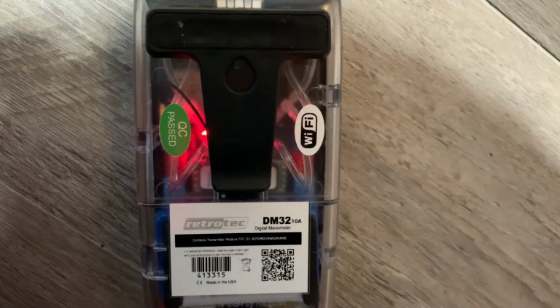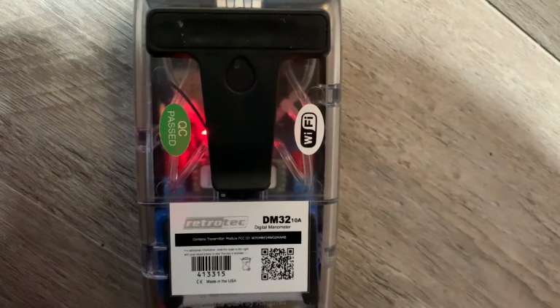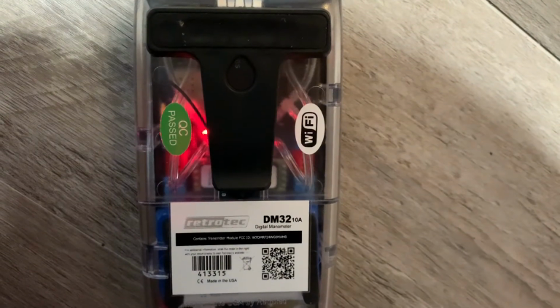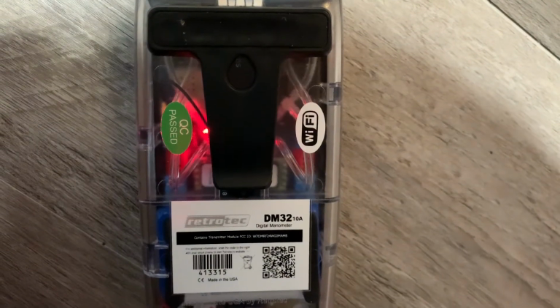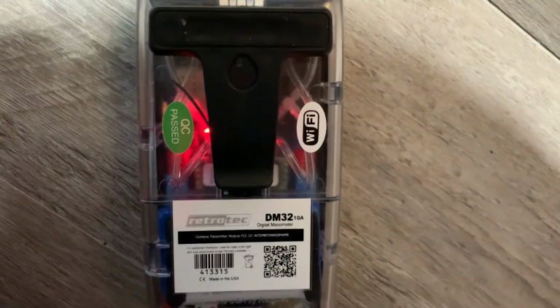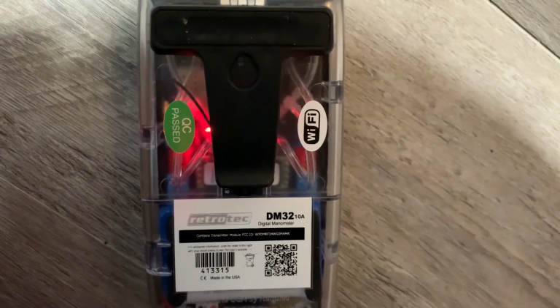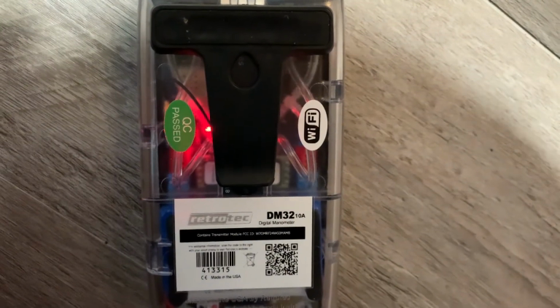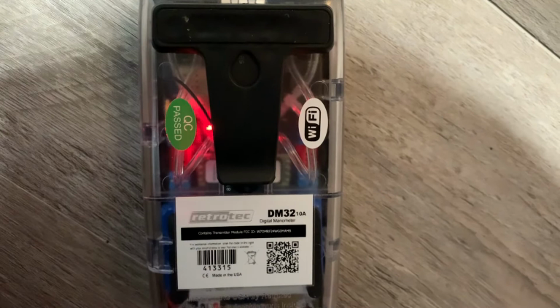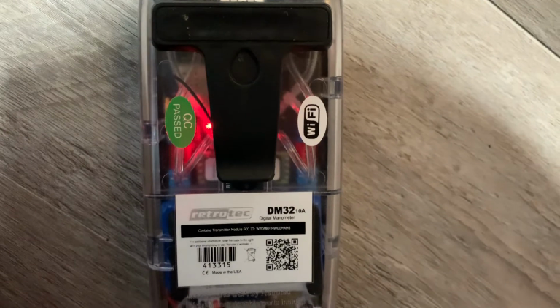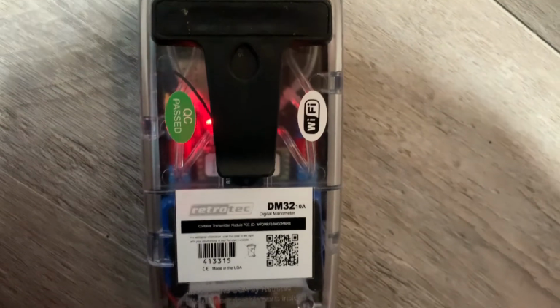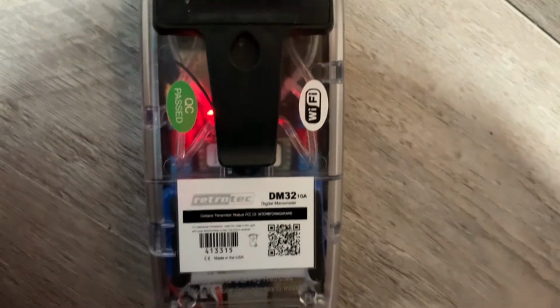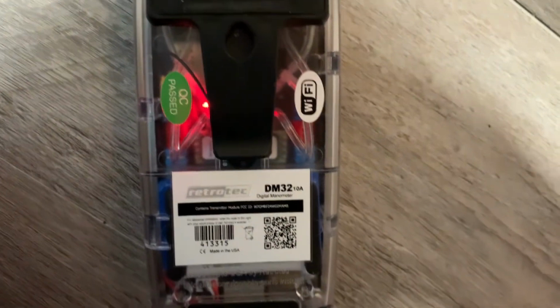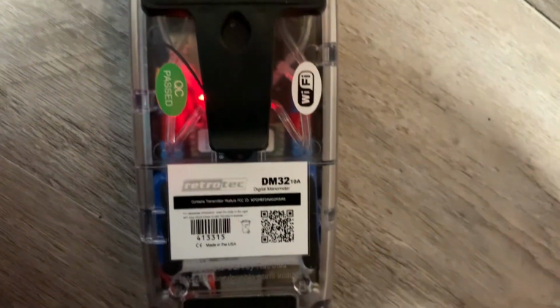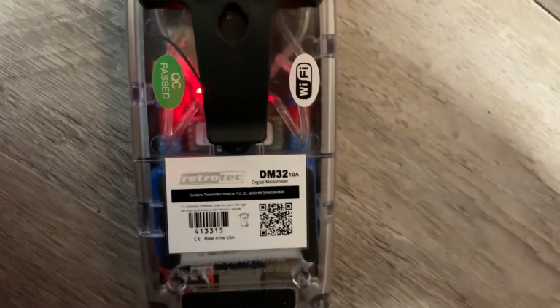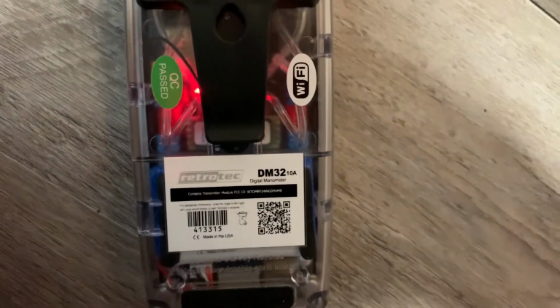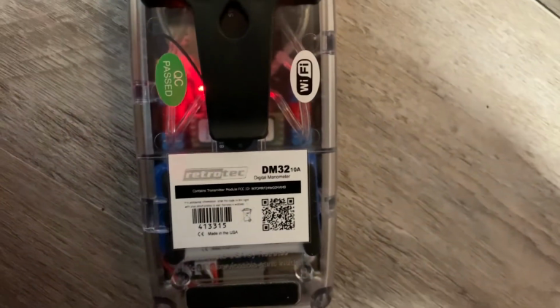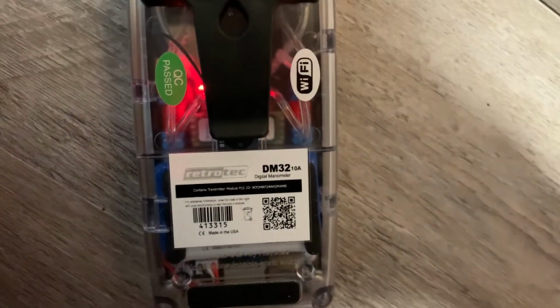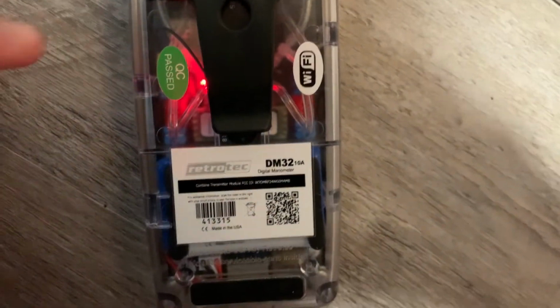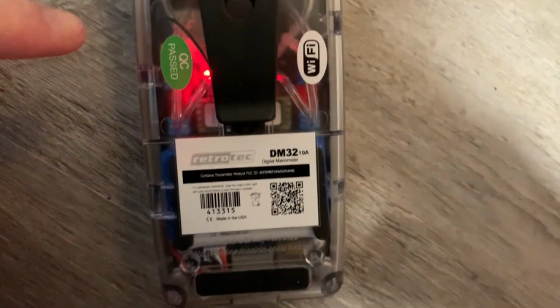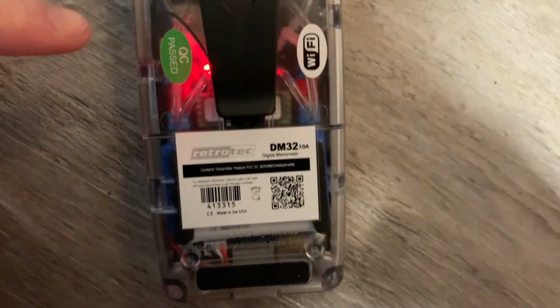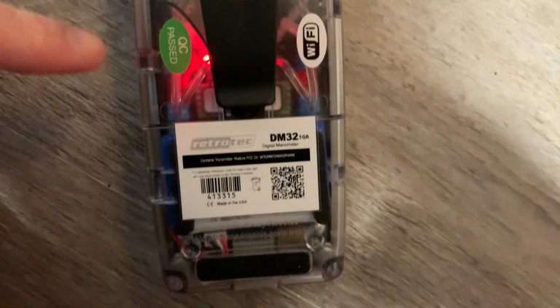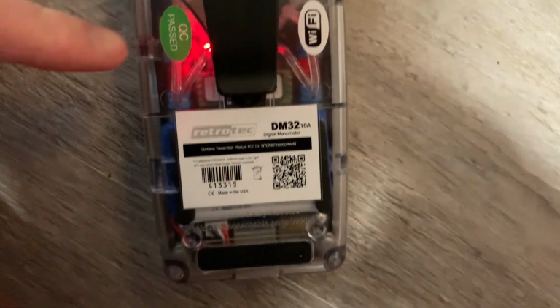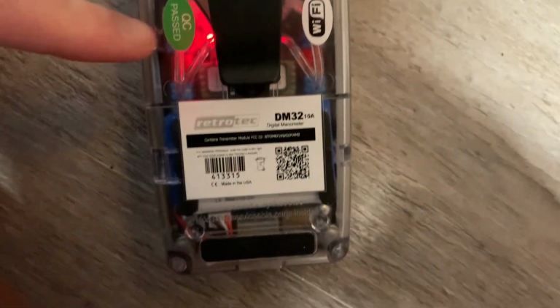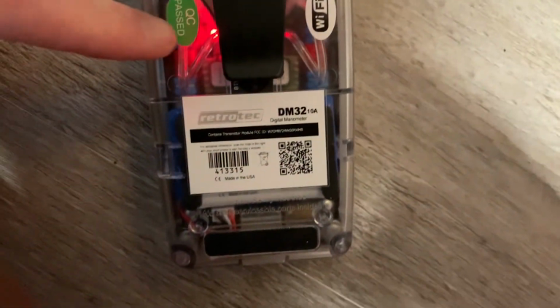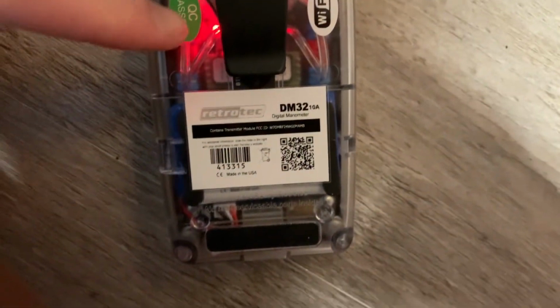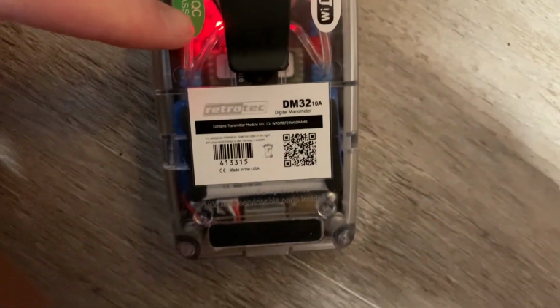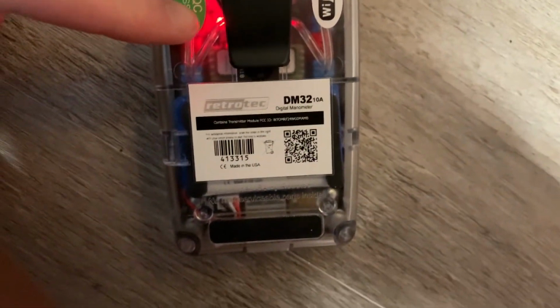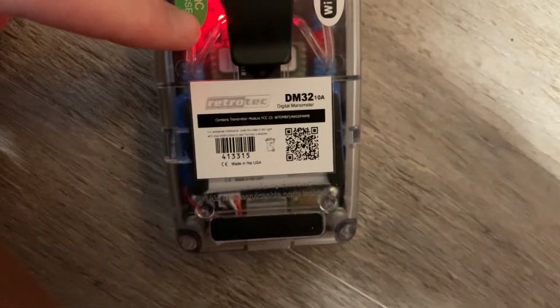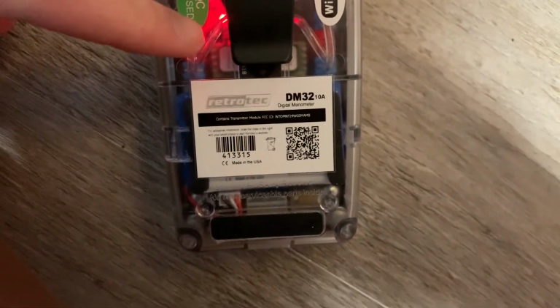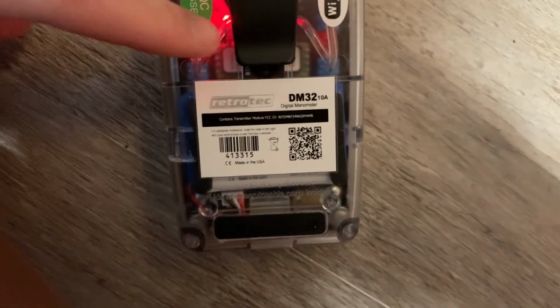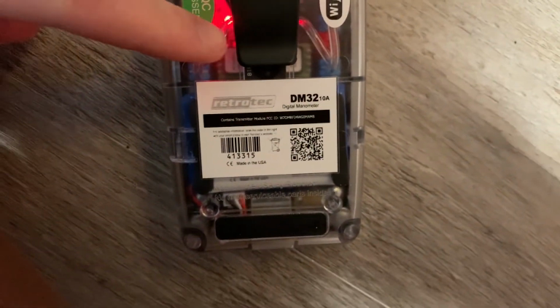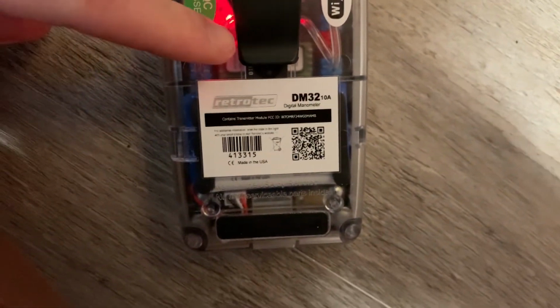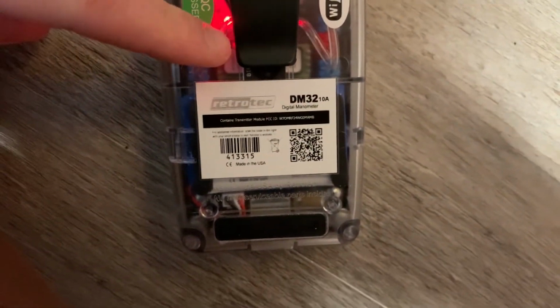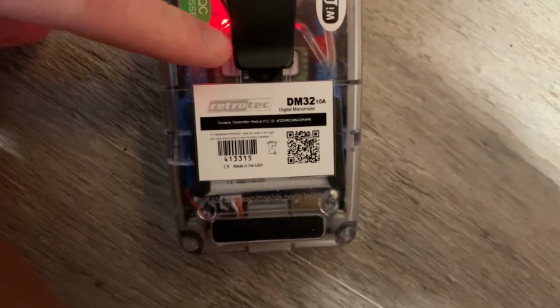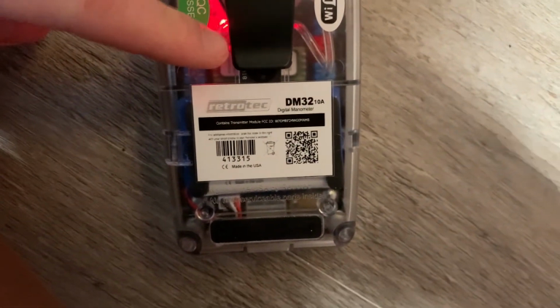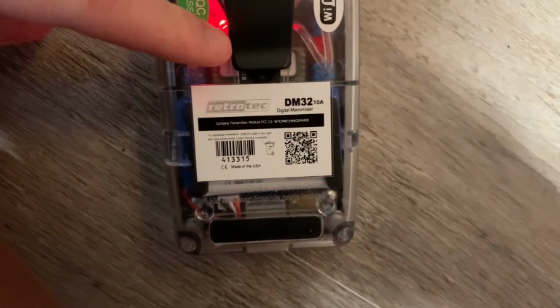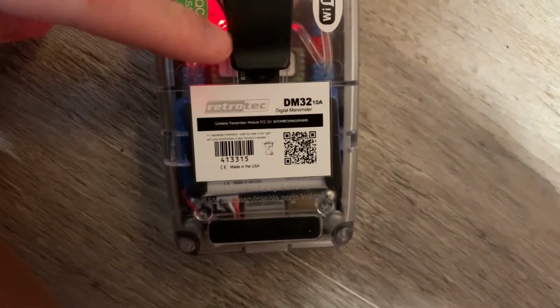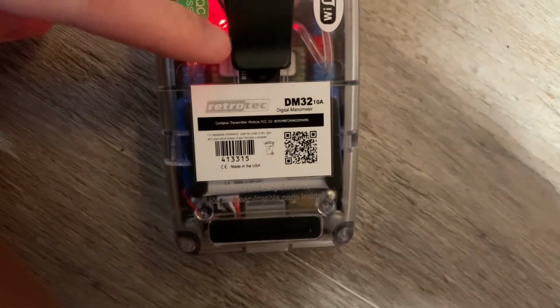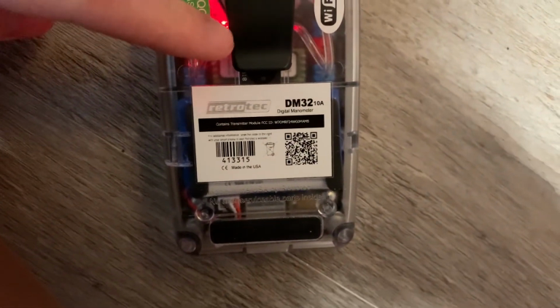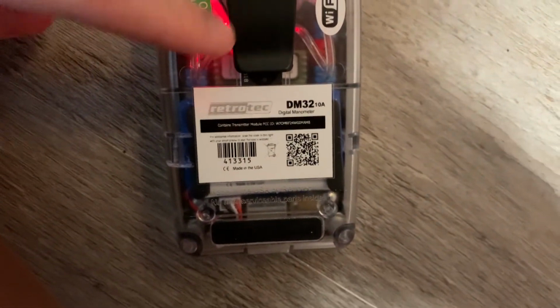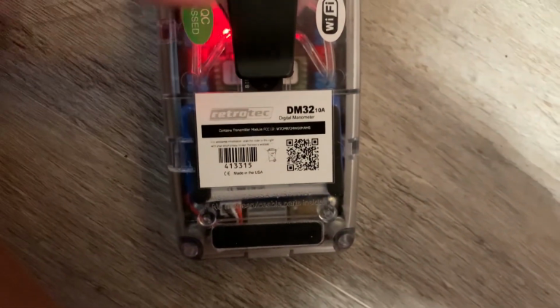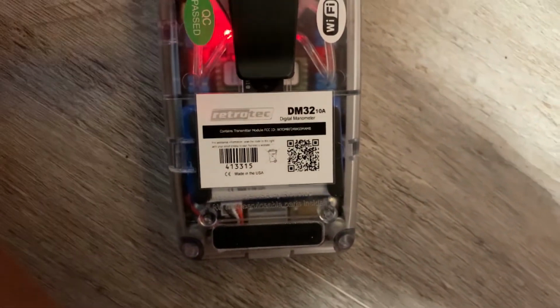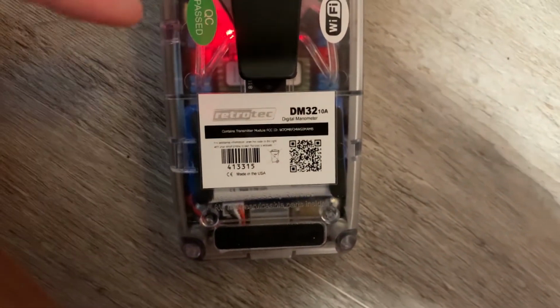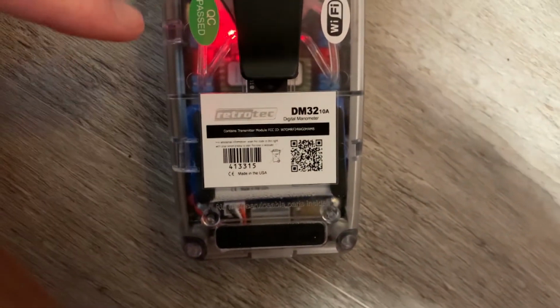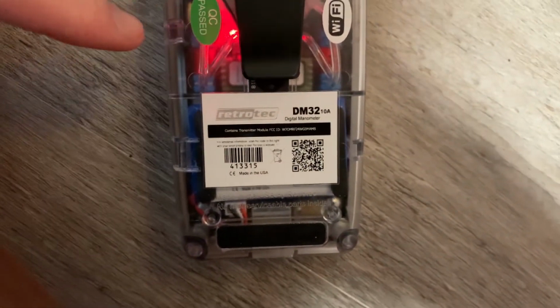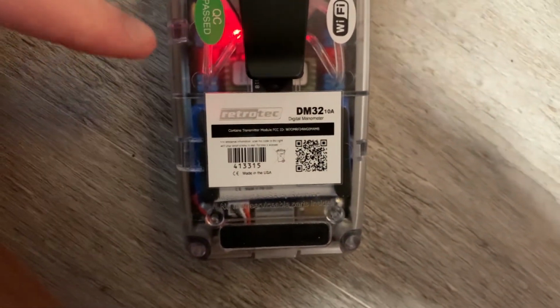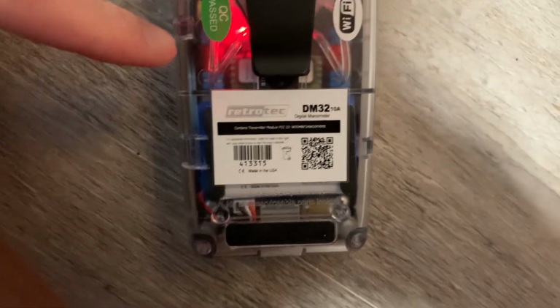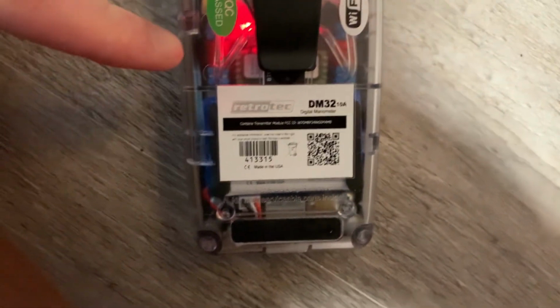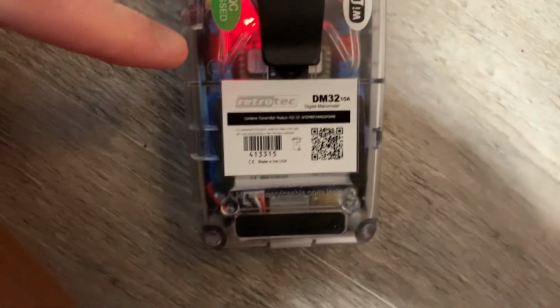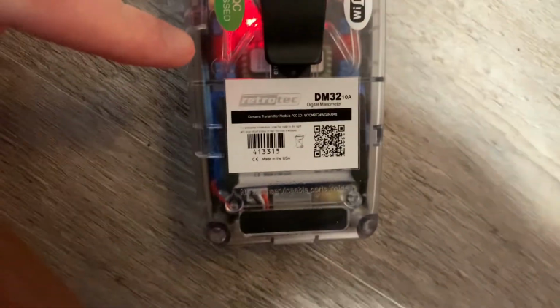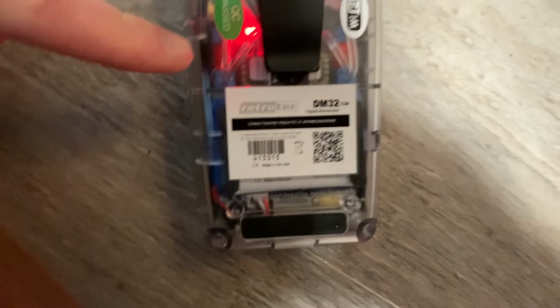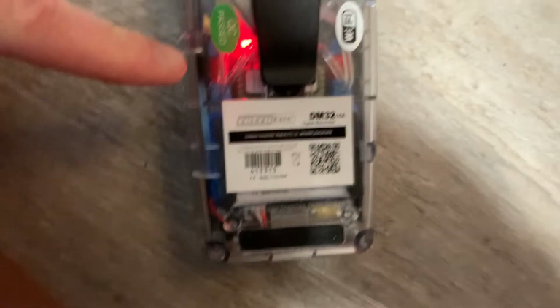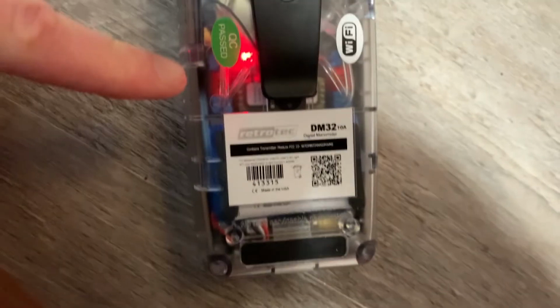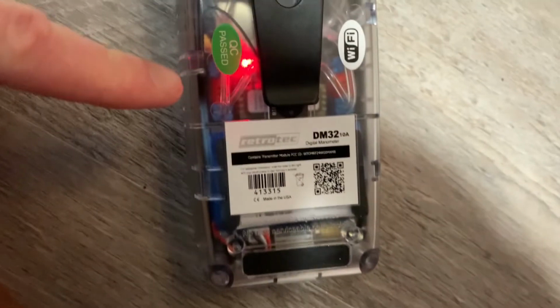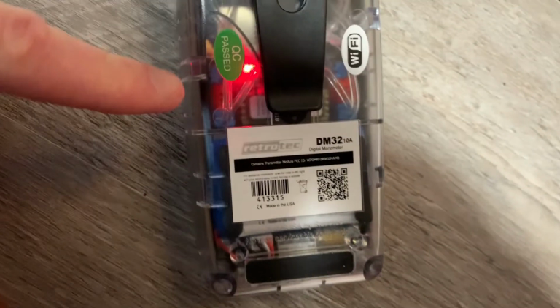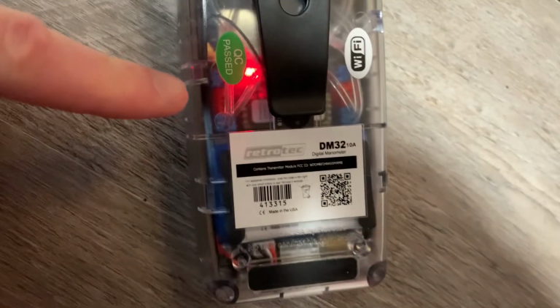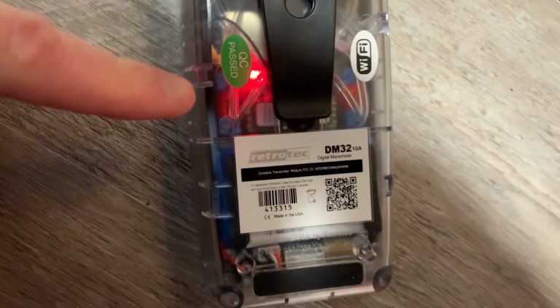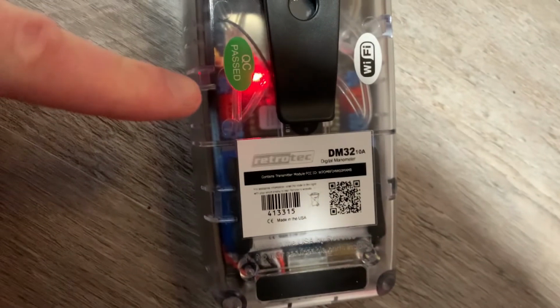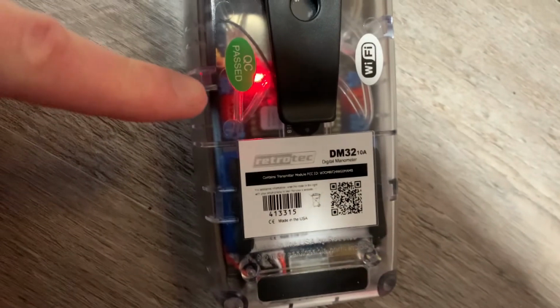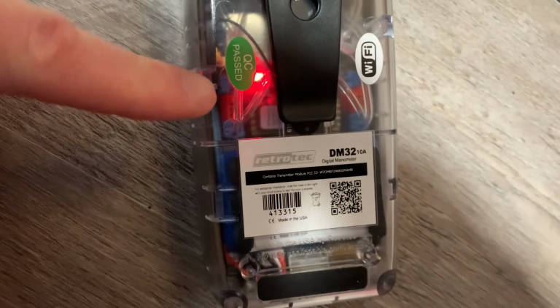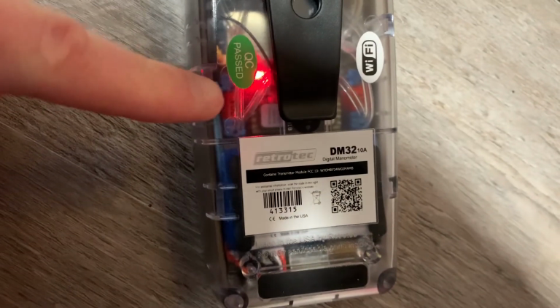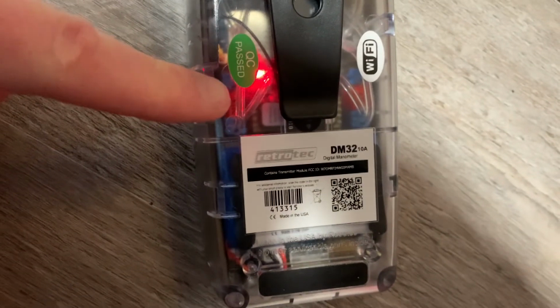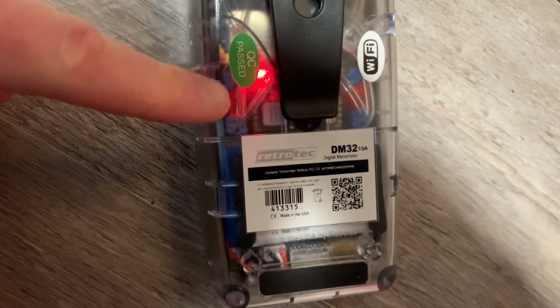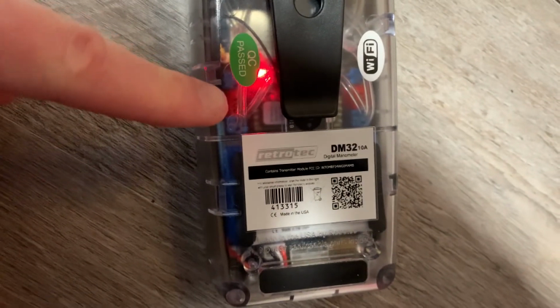On this clear gauge here, if we flip it over, you can actually see the sensors and the pressure switches that are built into it.